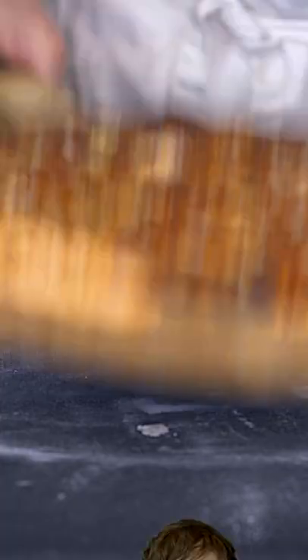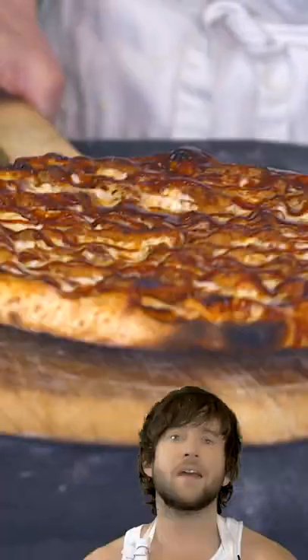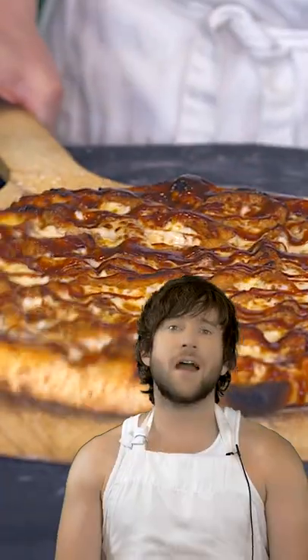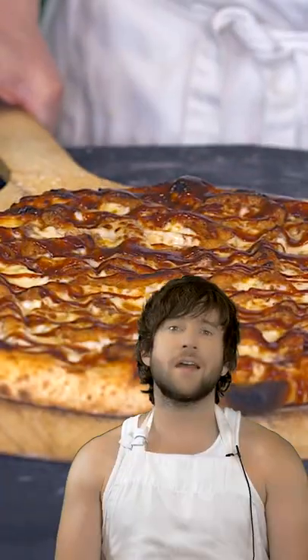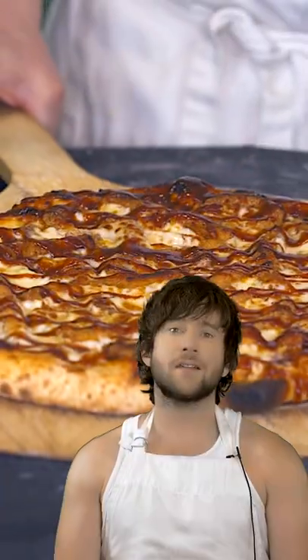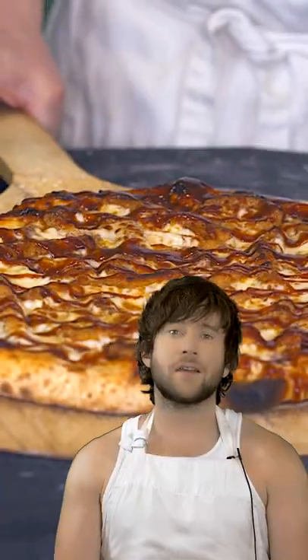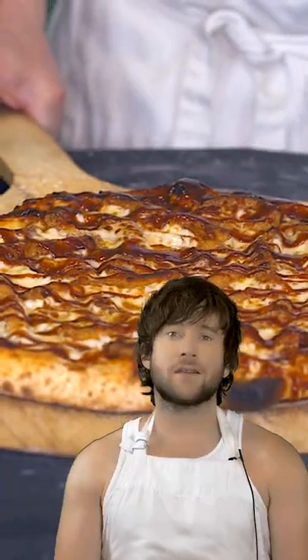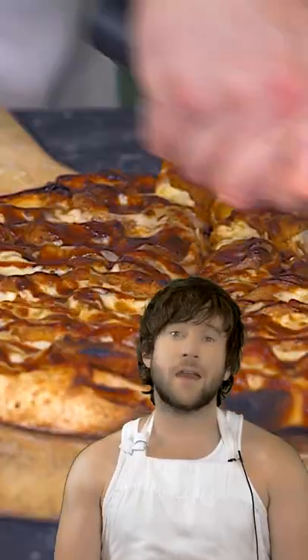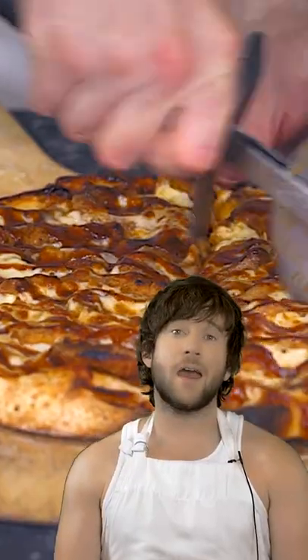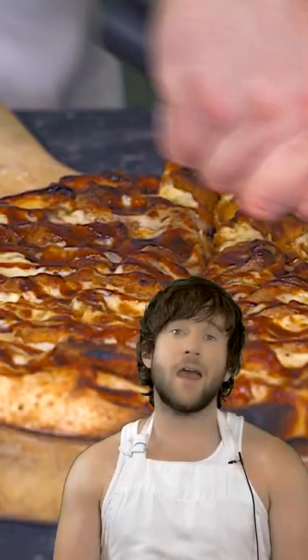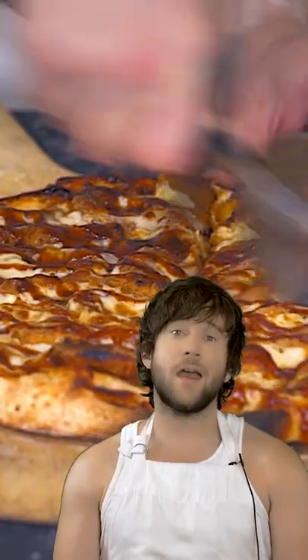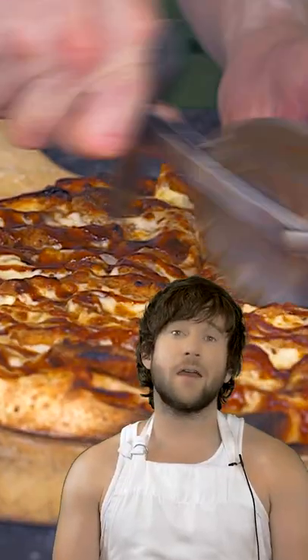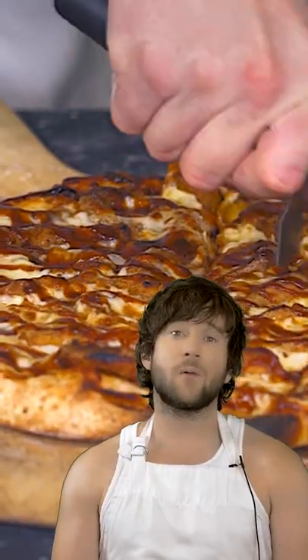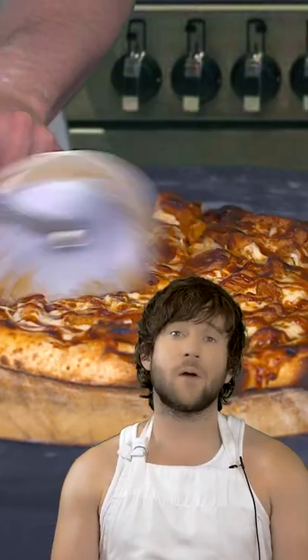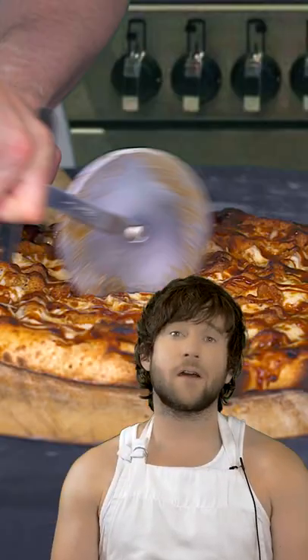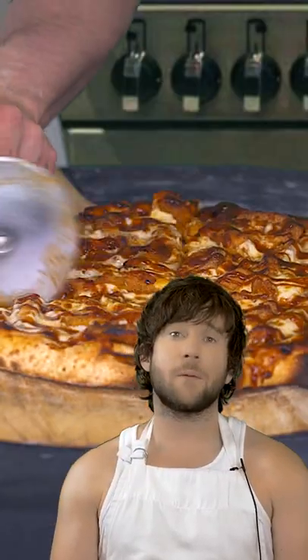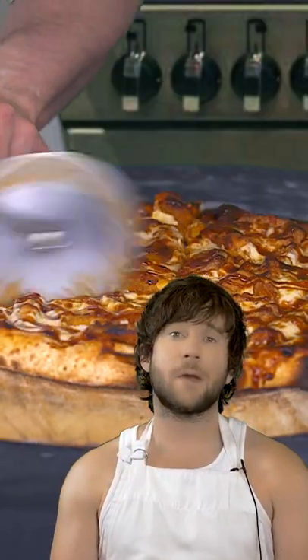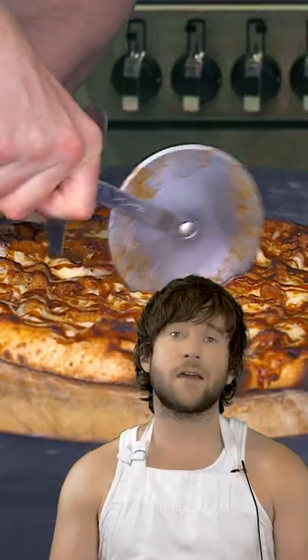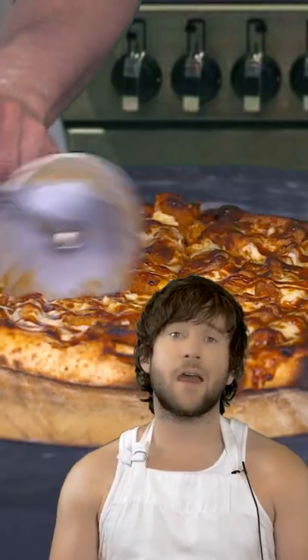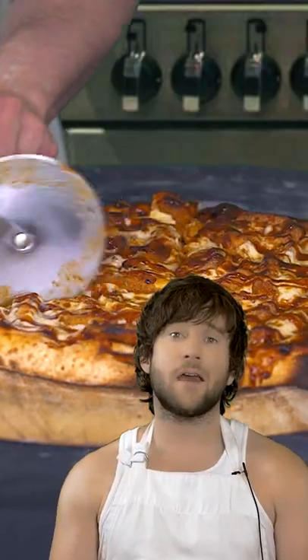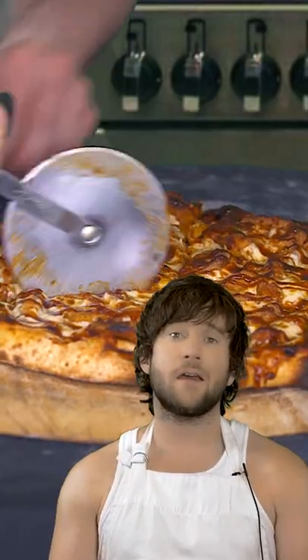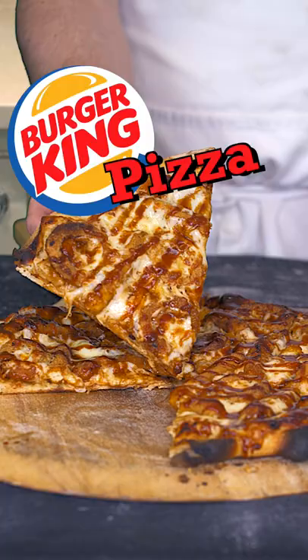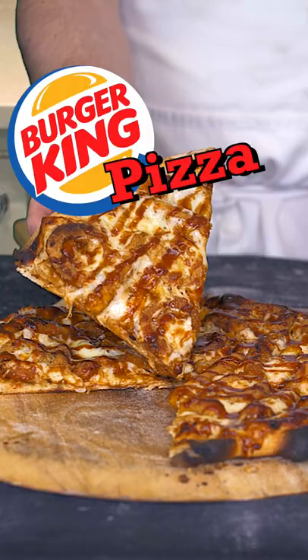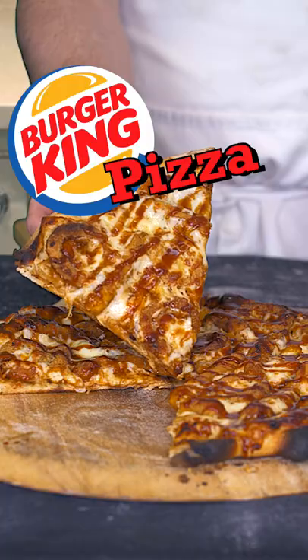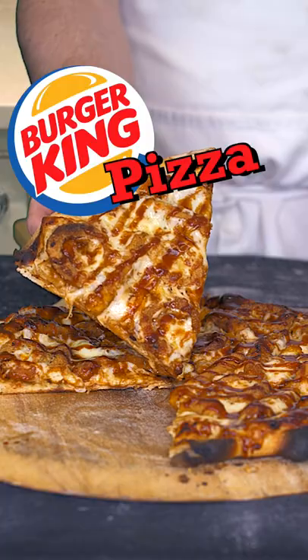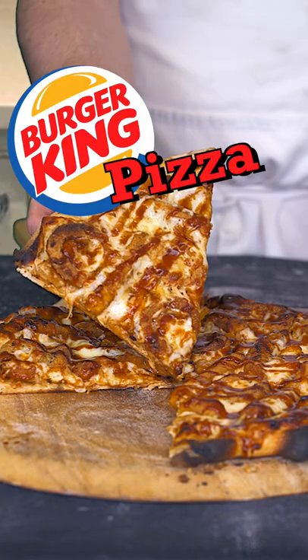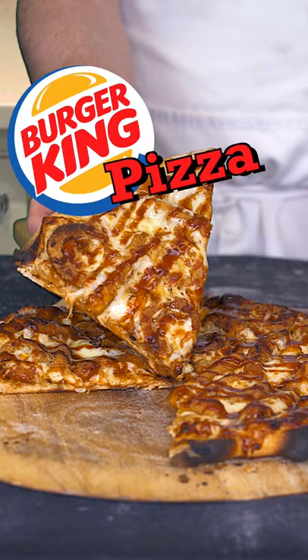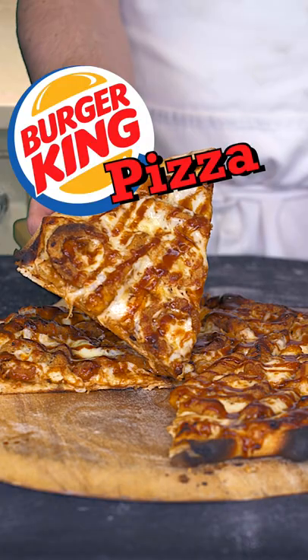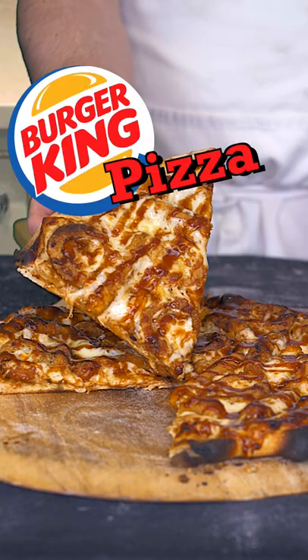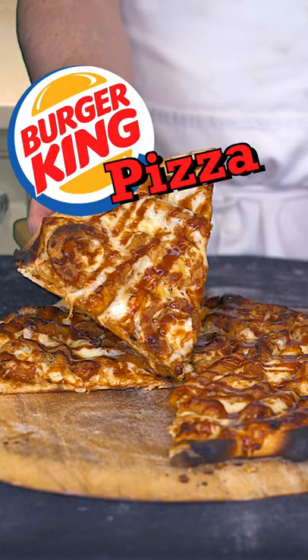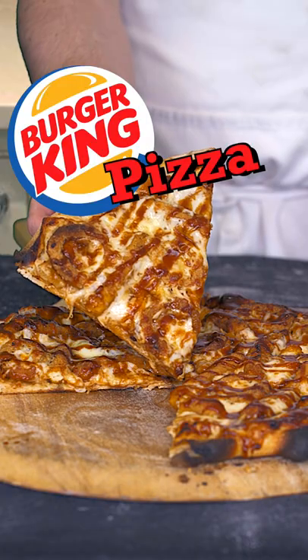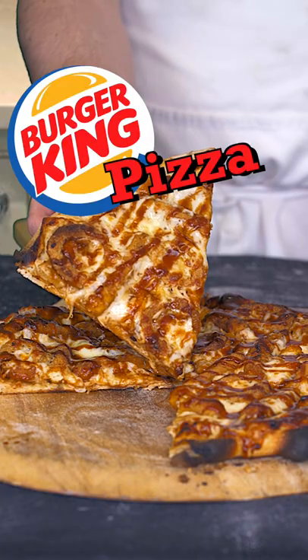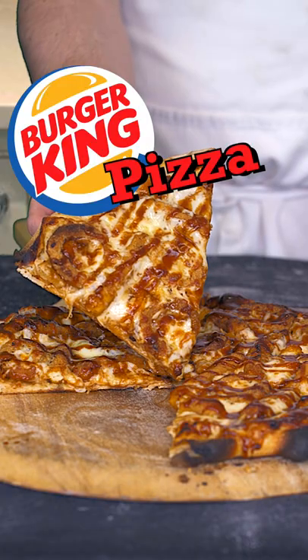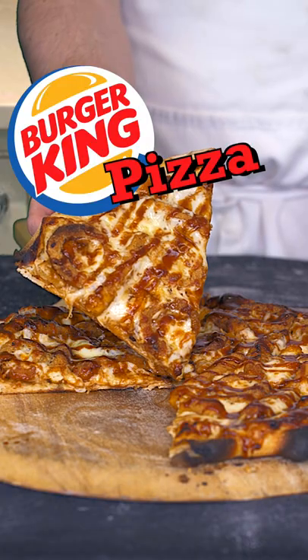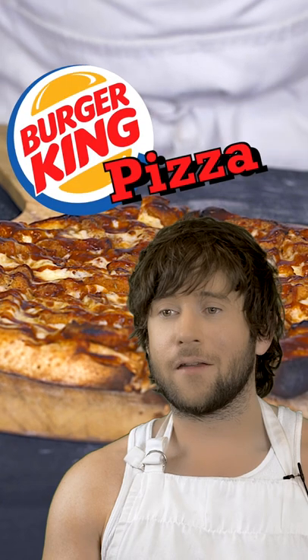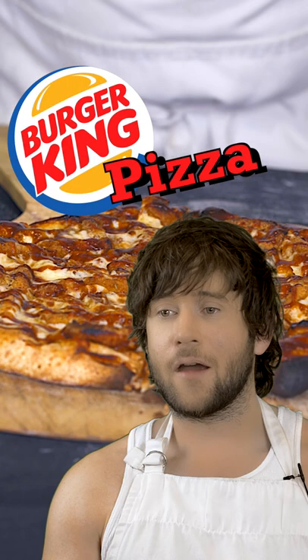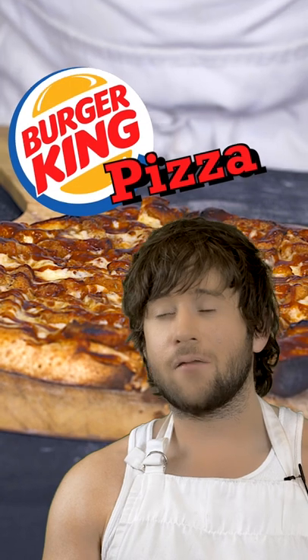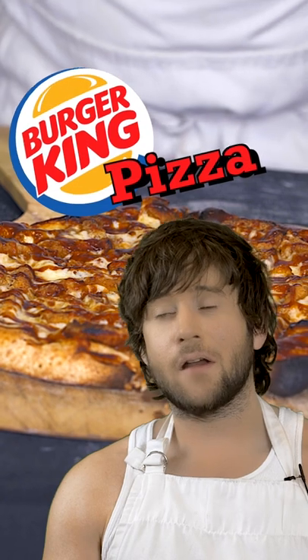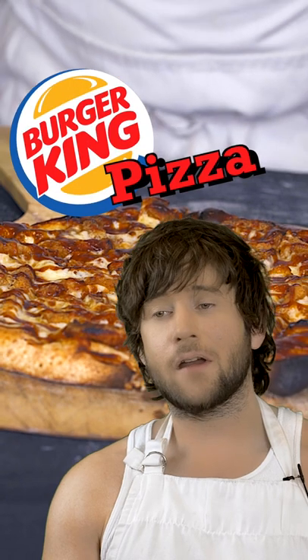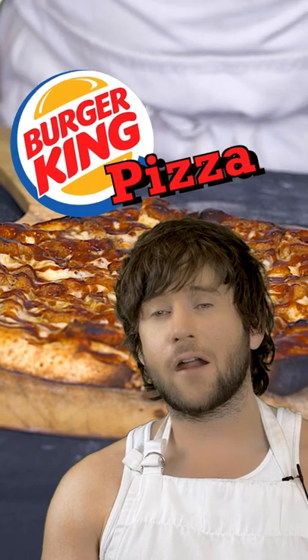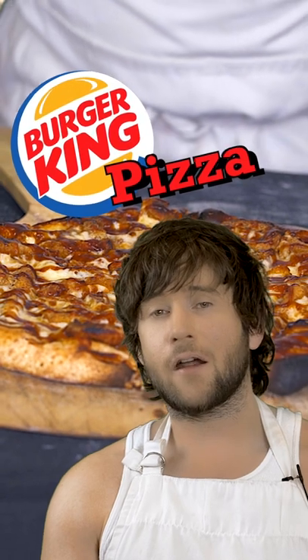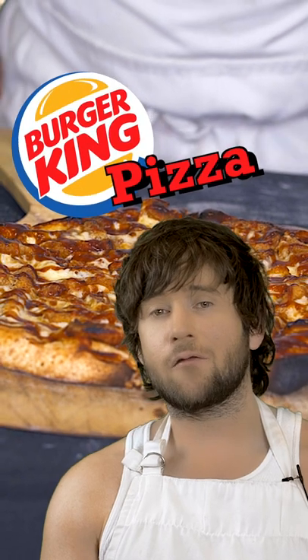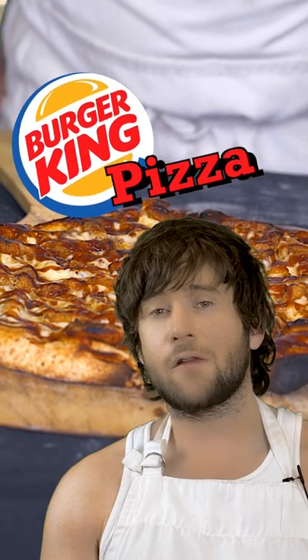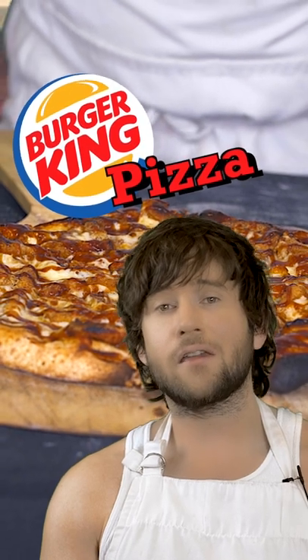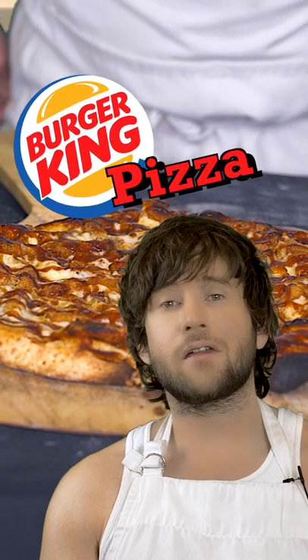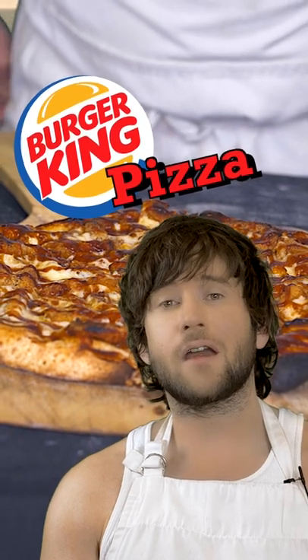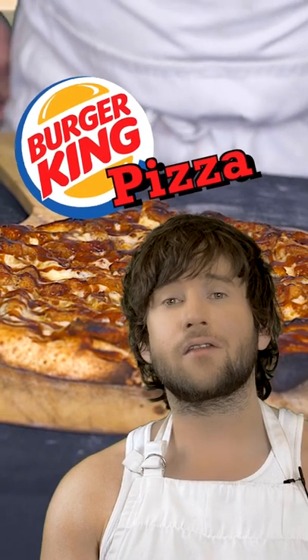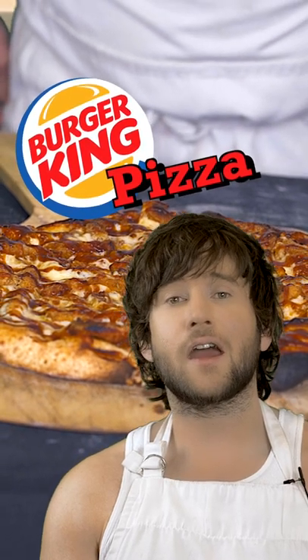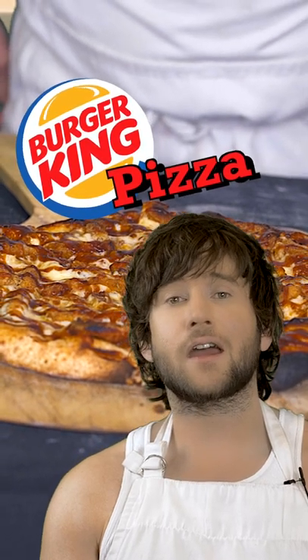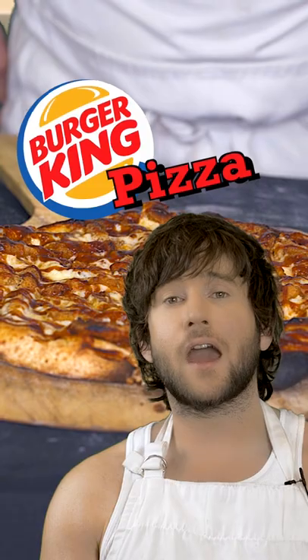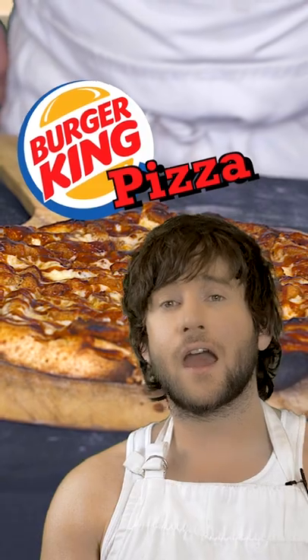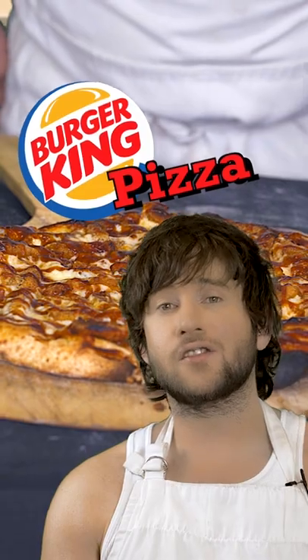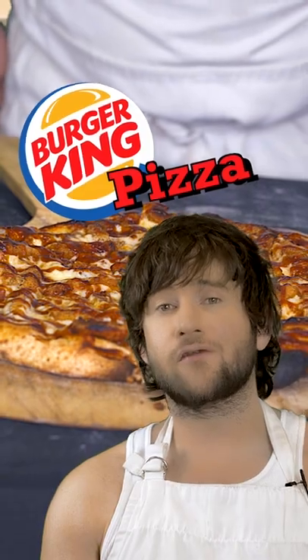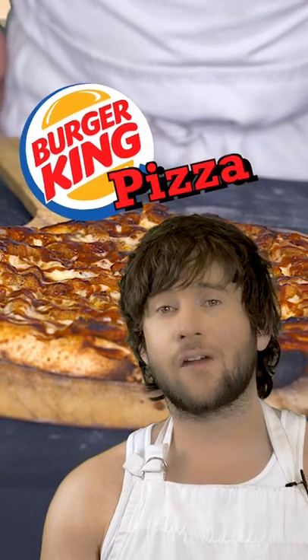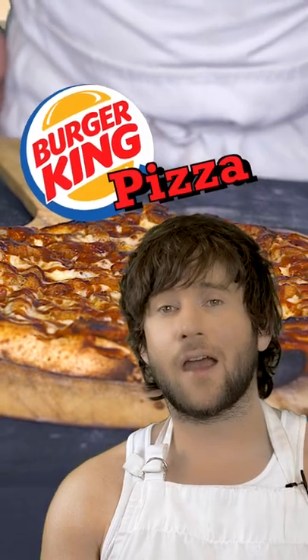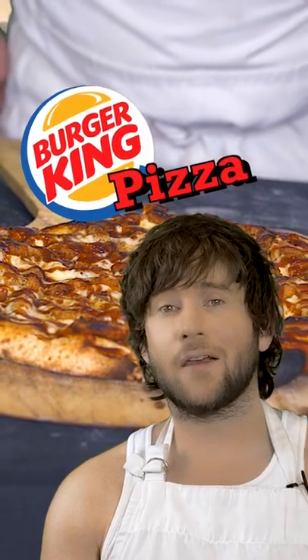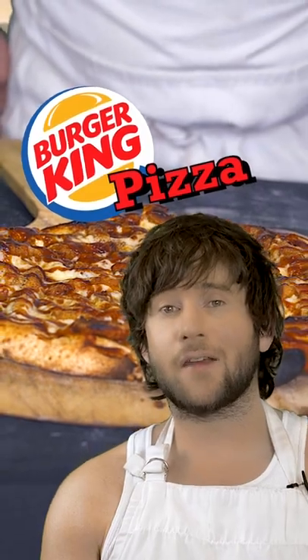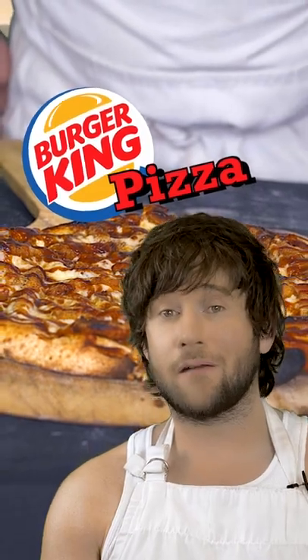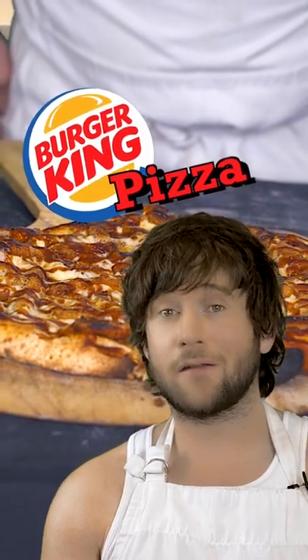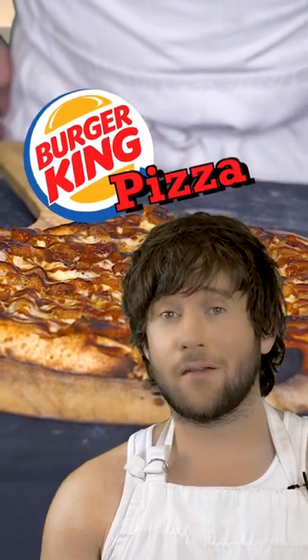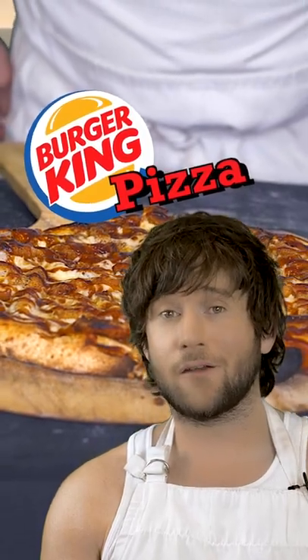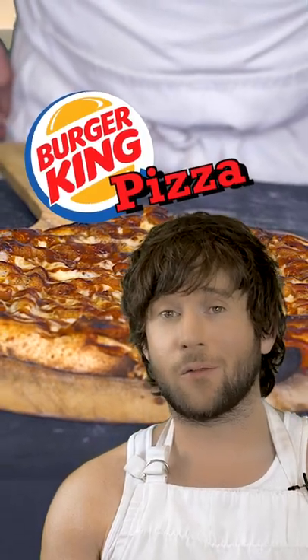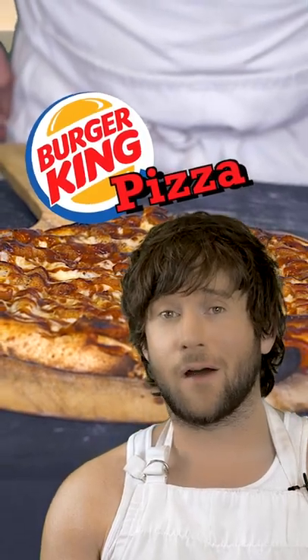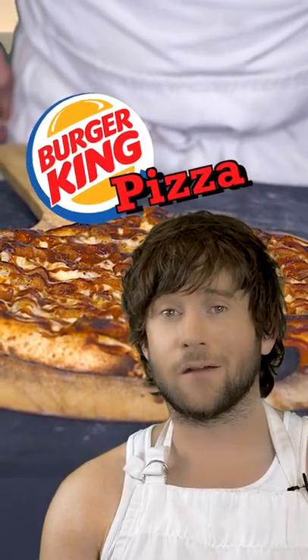Hey guys, today we're going to make a Burger King pizza. They're really going to rethink the catchphrase after this one.